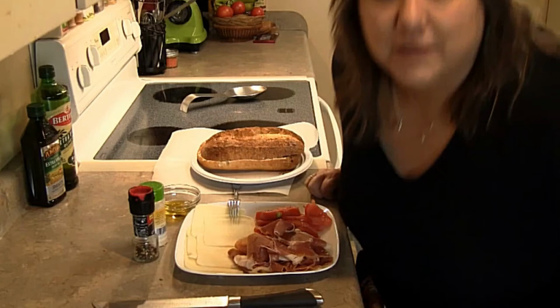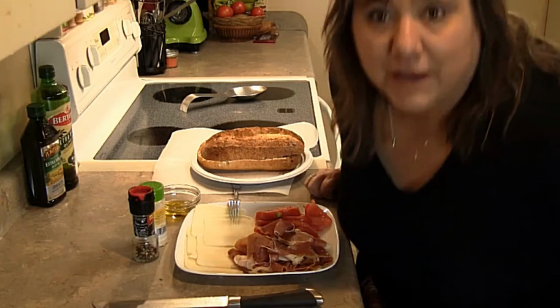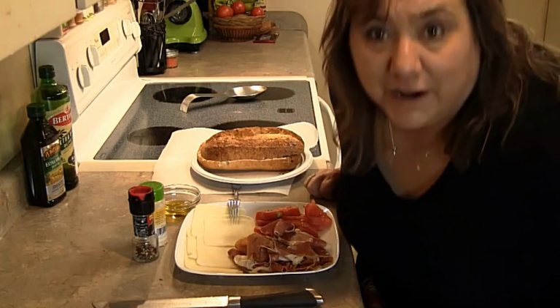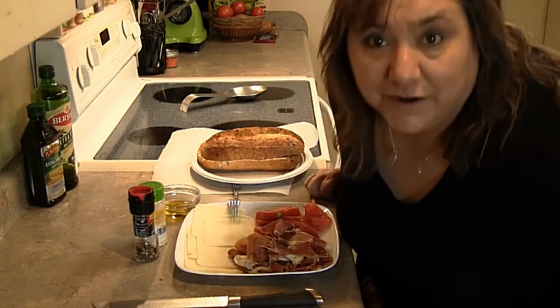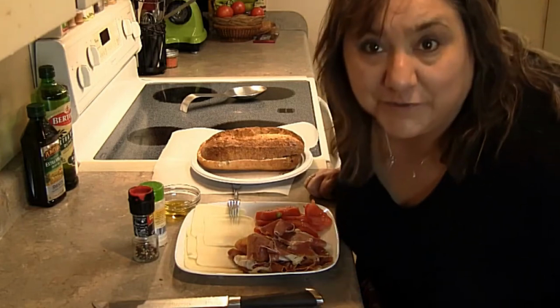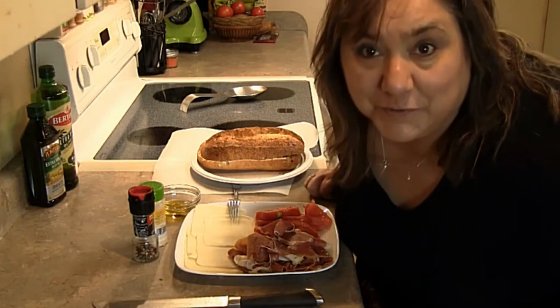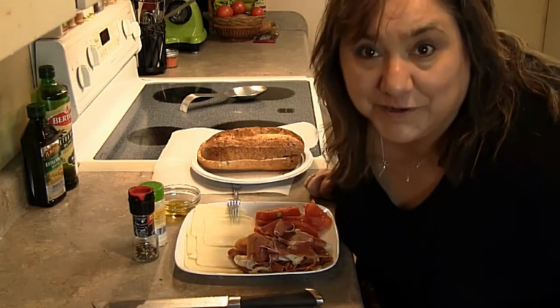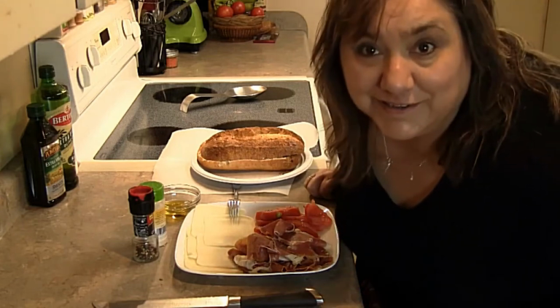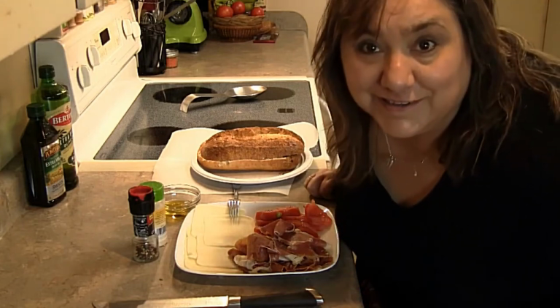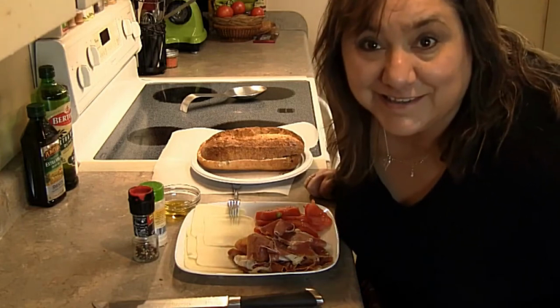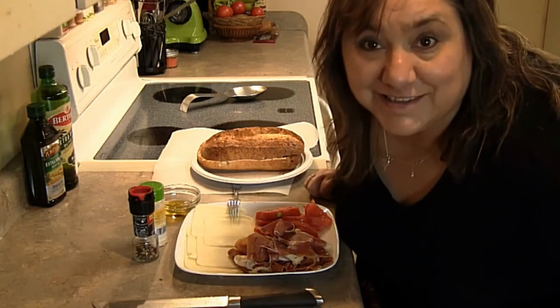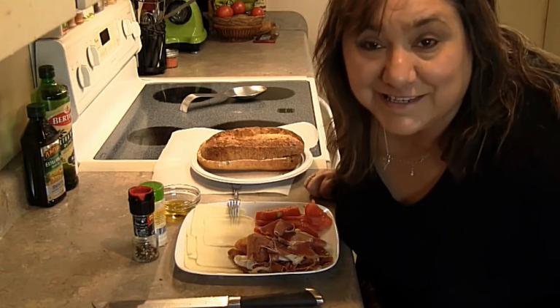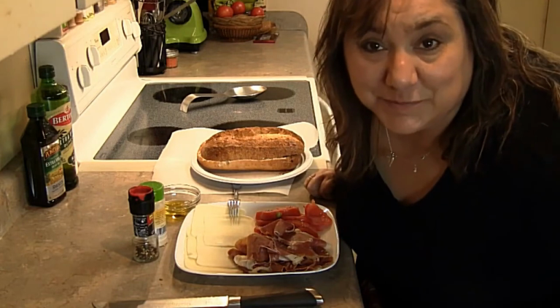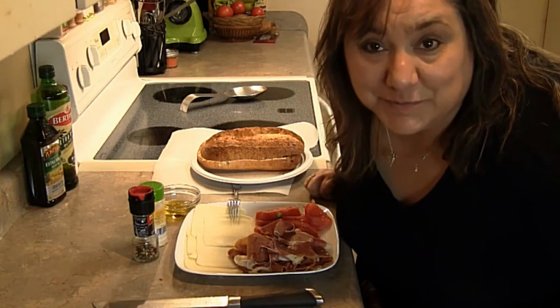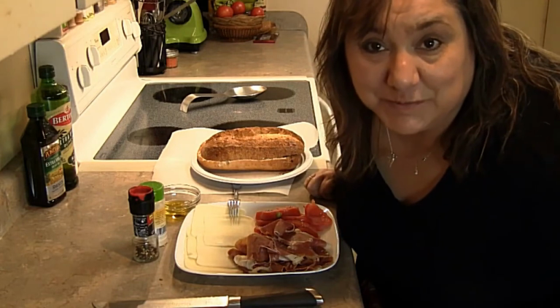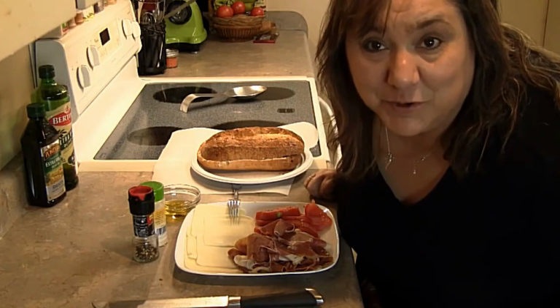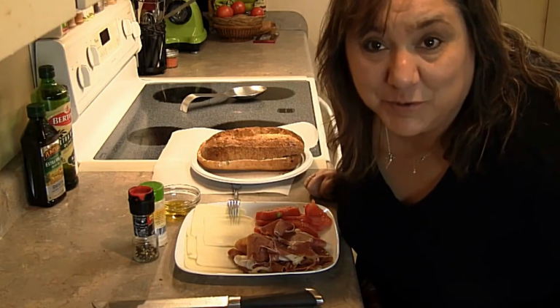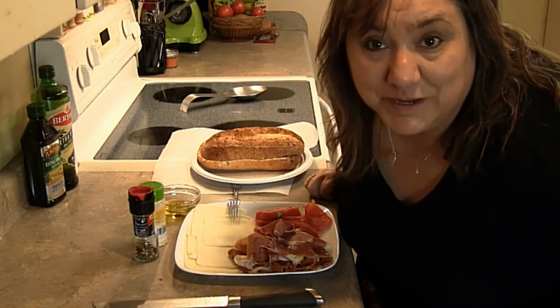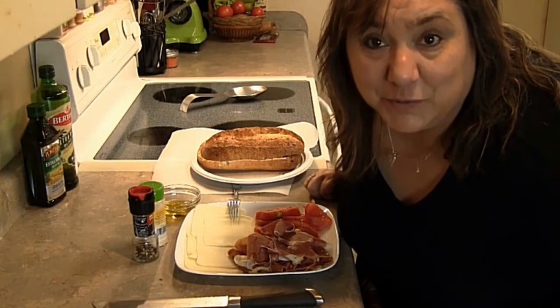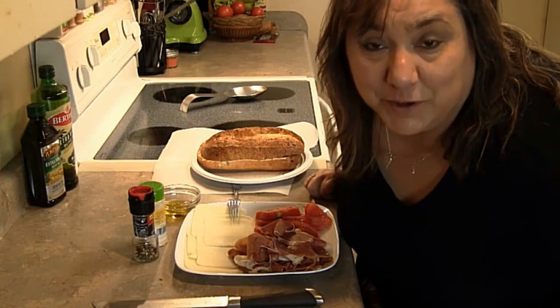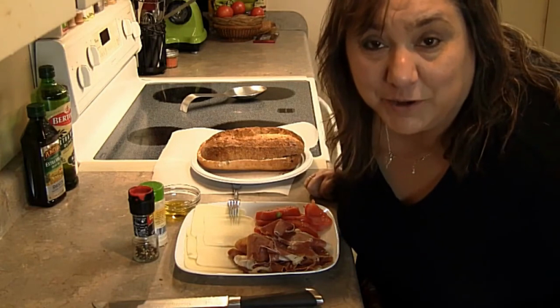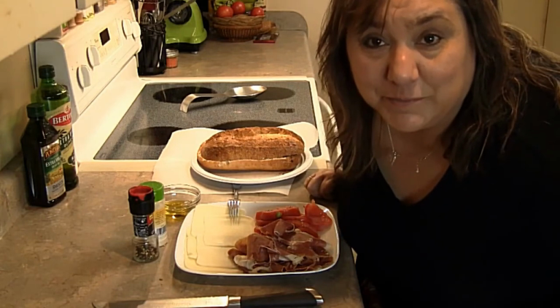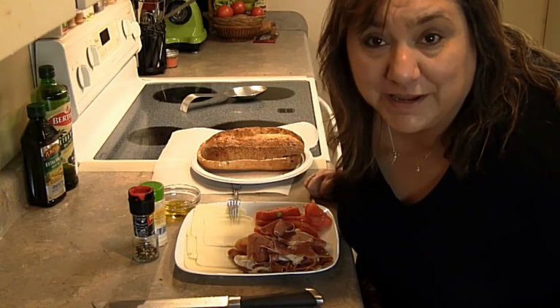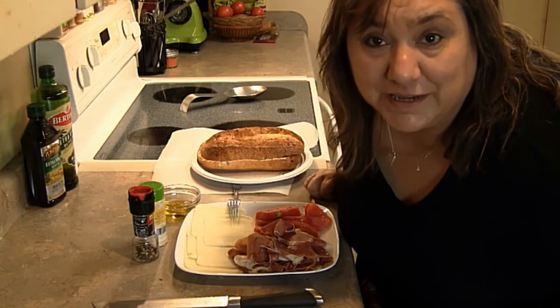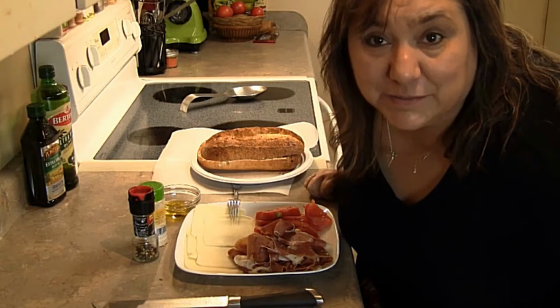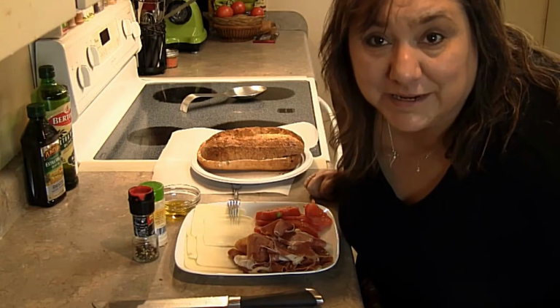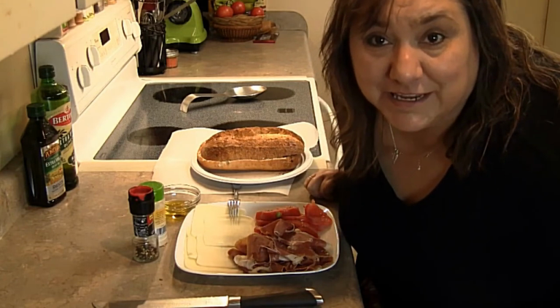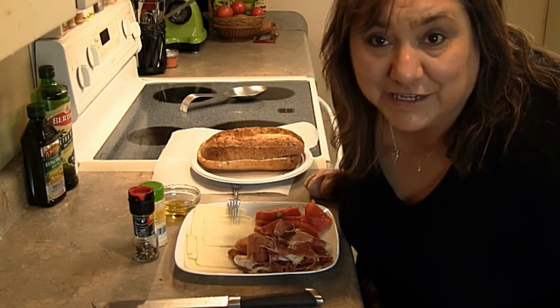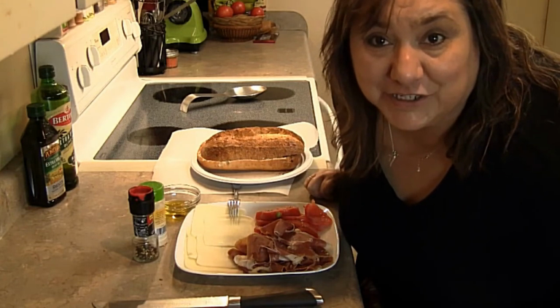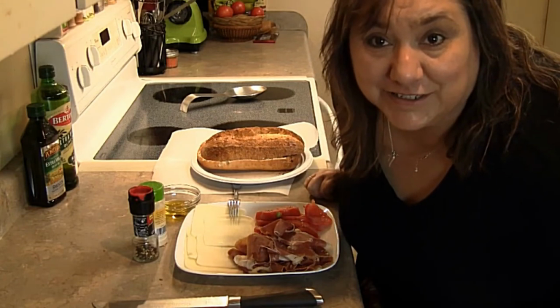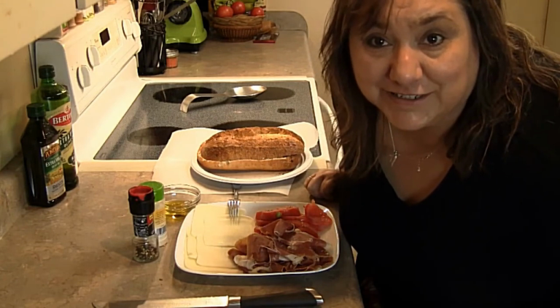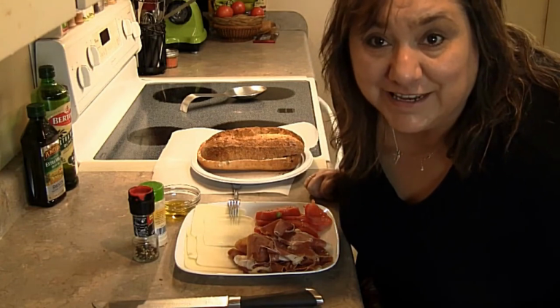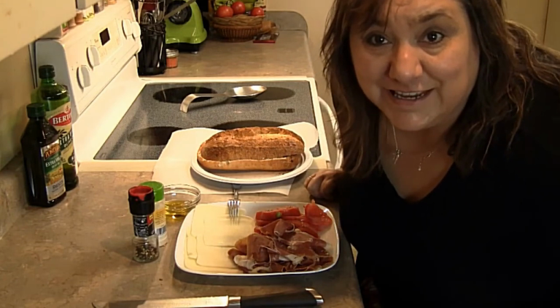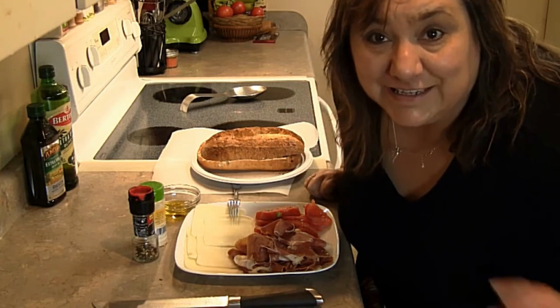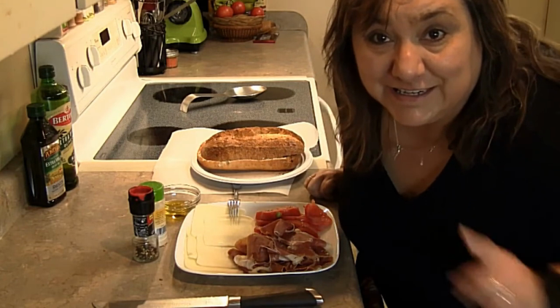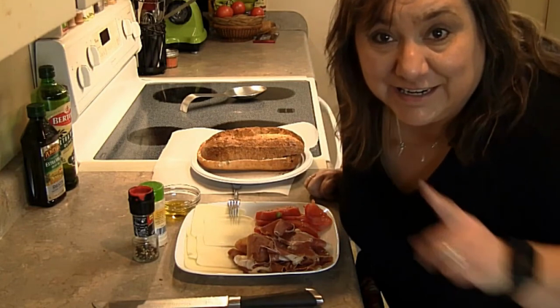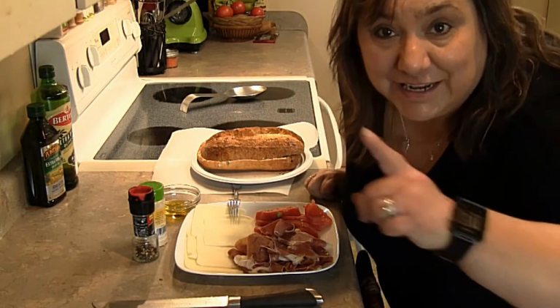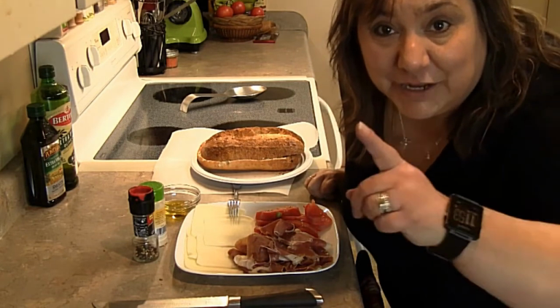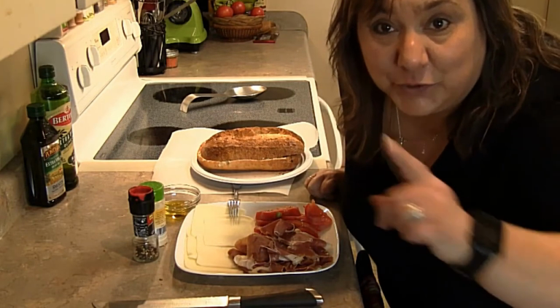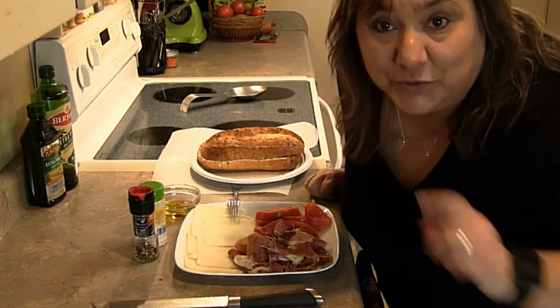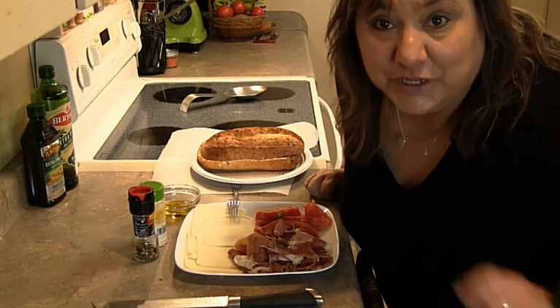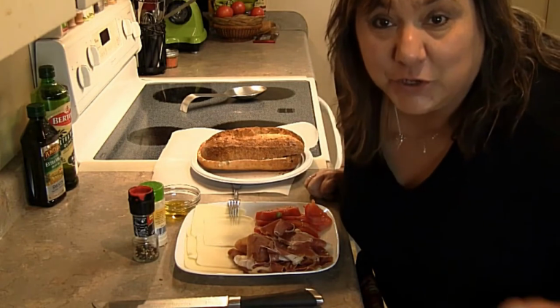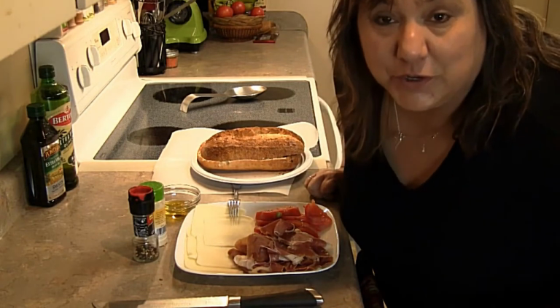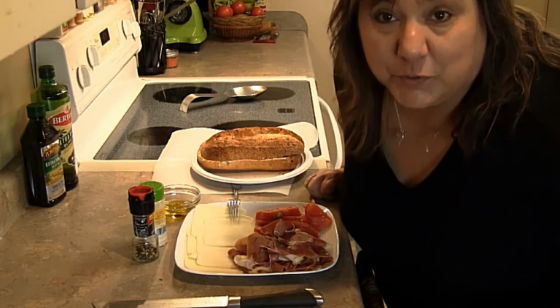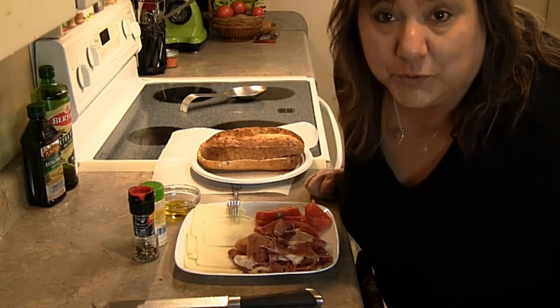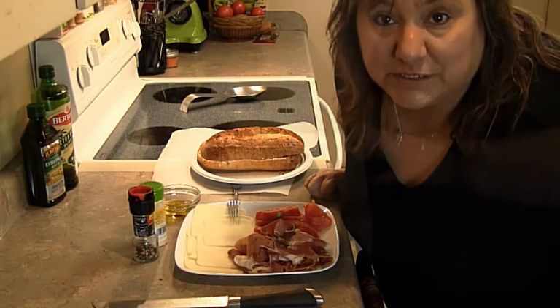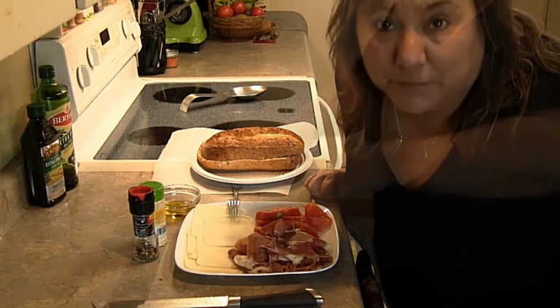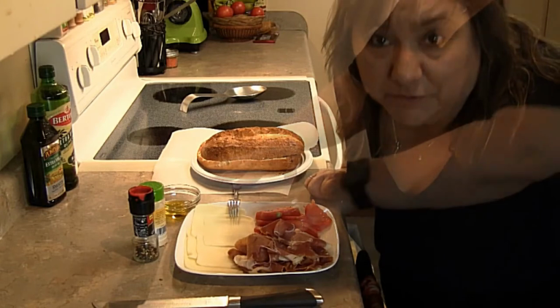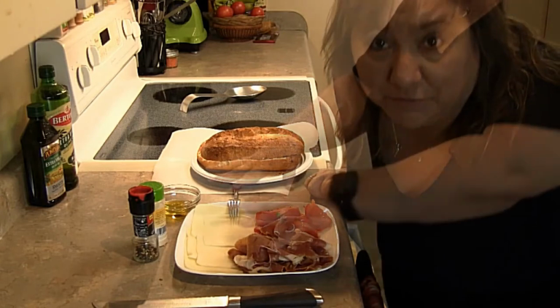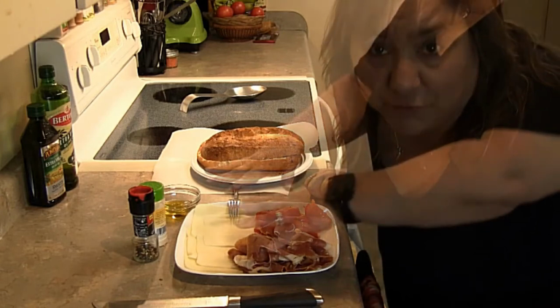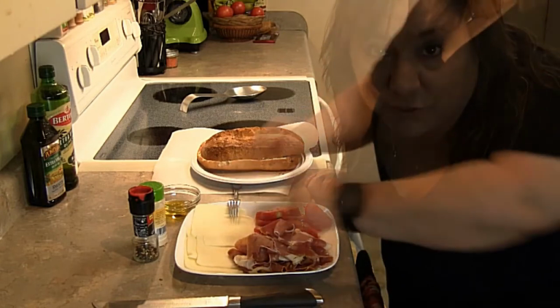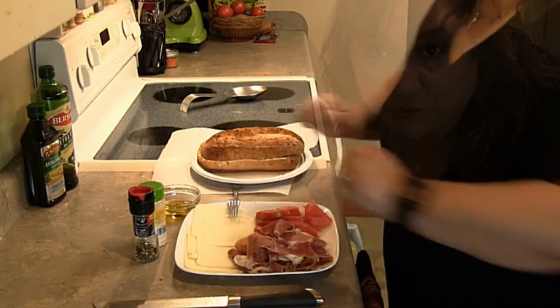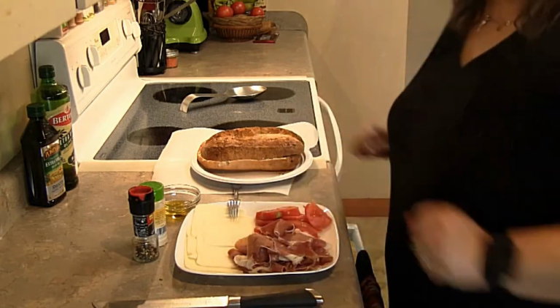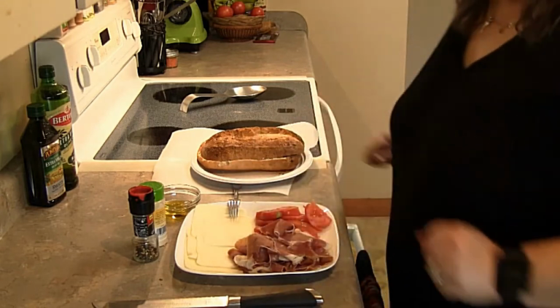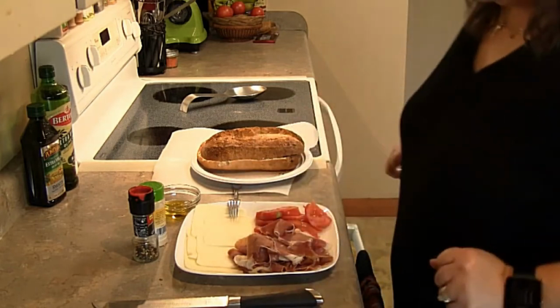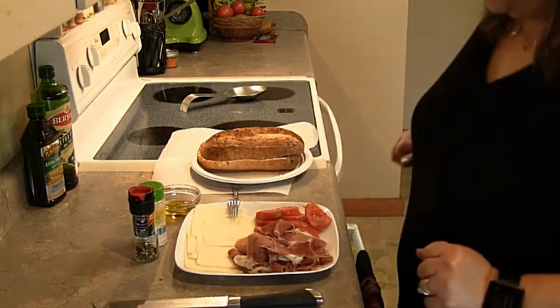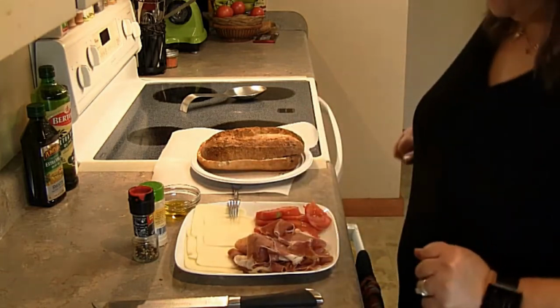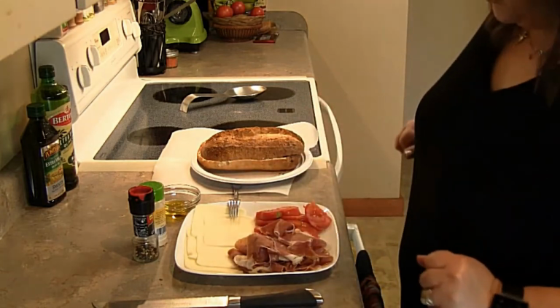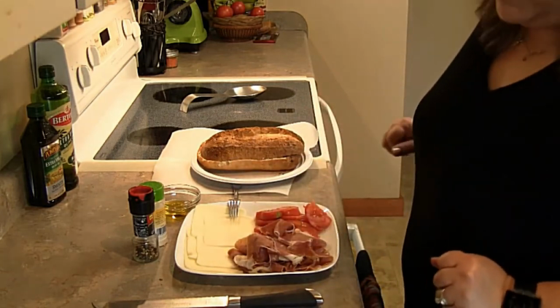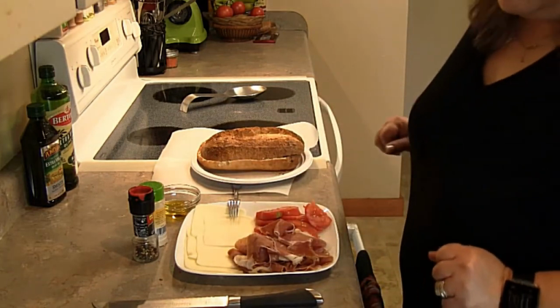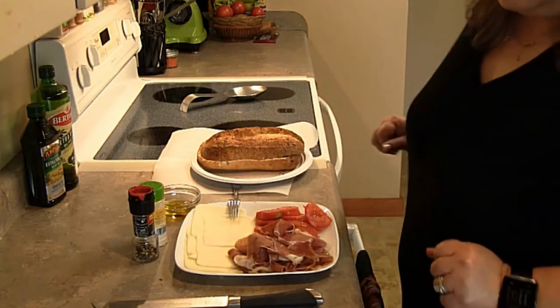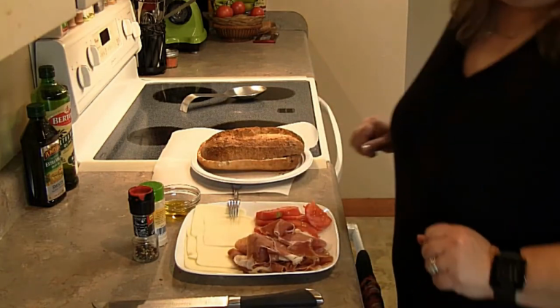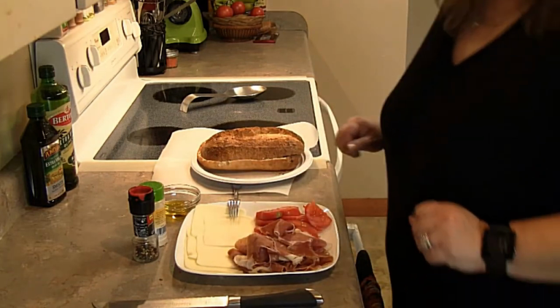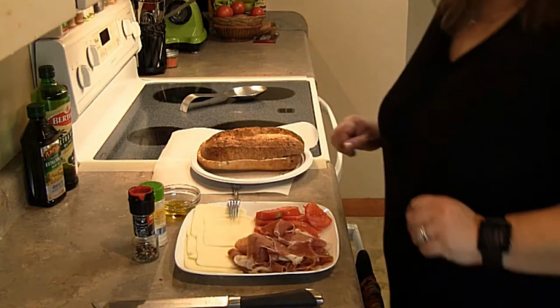Hi everyone, this is Ms. Bomey. Welcome back to my kitchen. Today I've got a really quick recipe for you. Let's focus on the food, shall we?